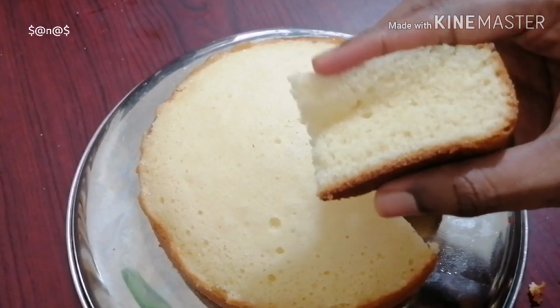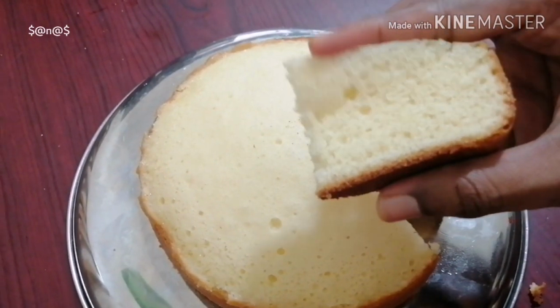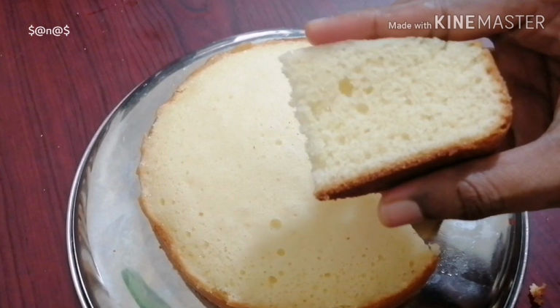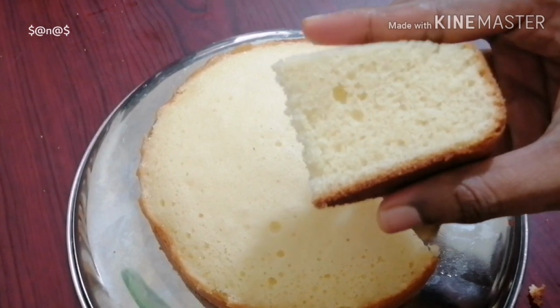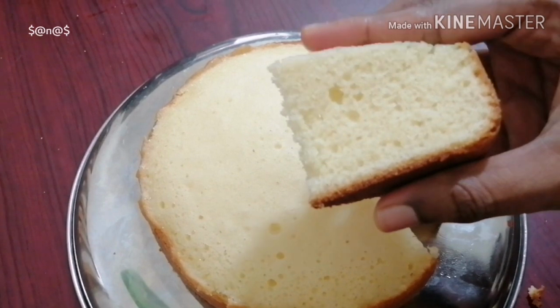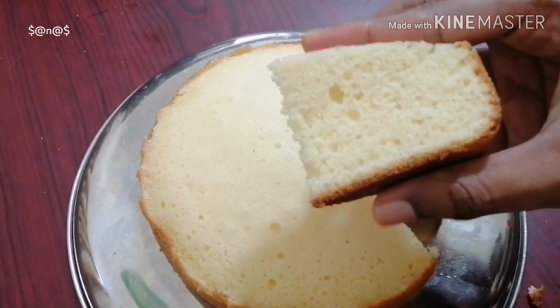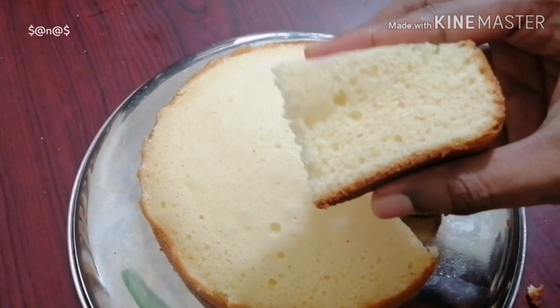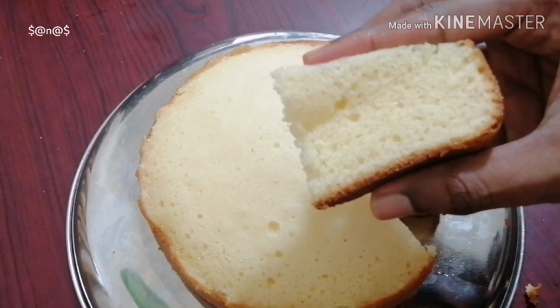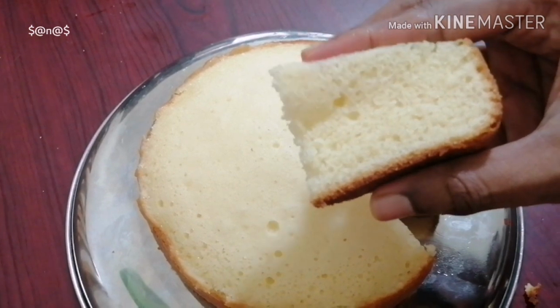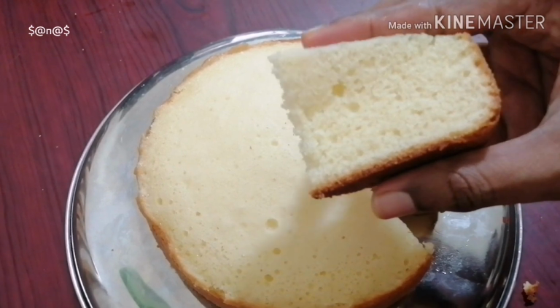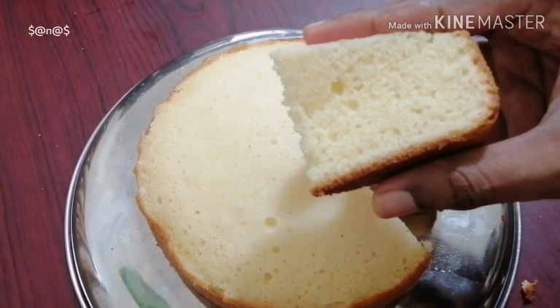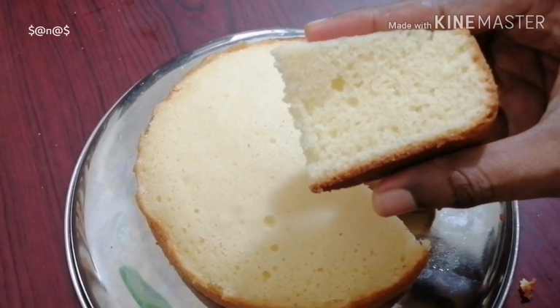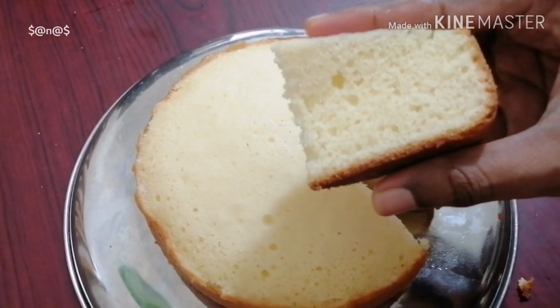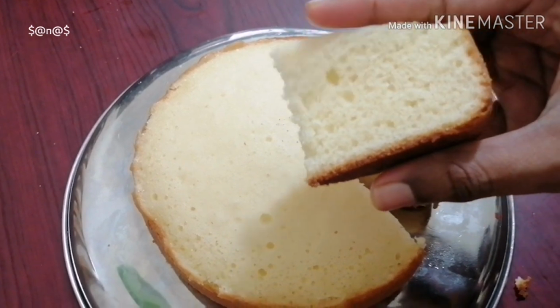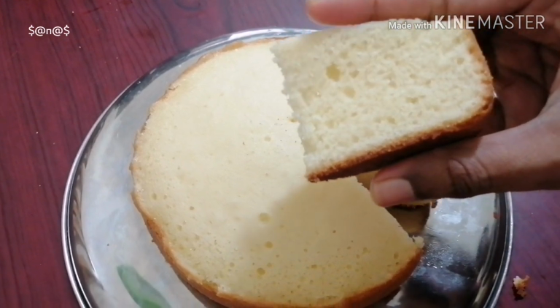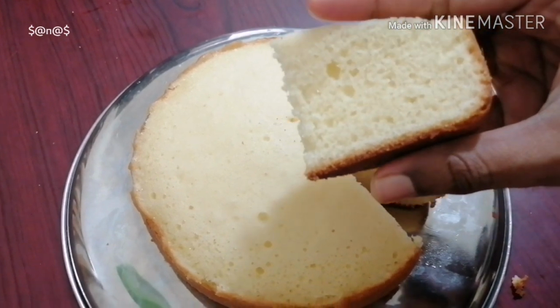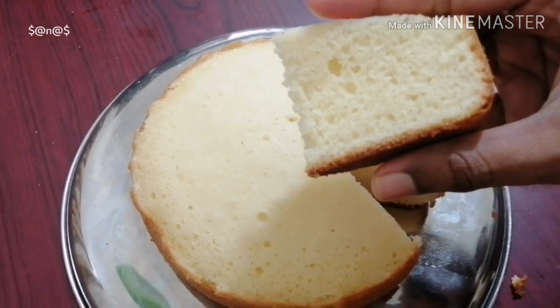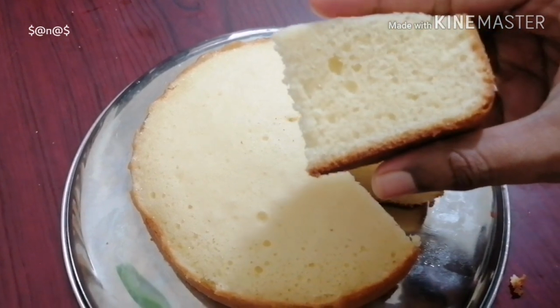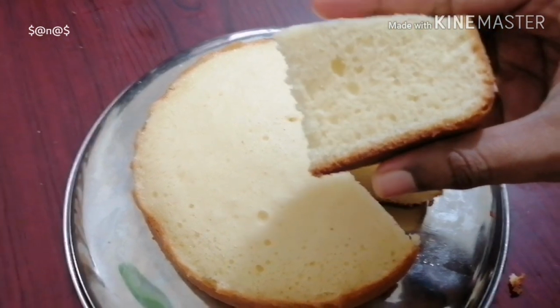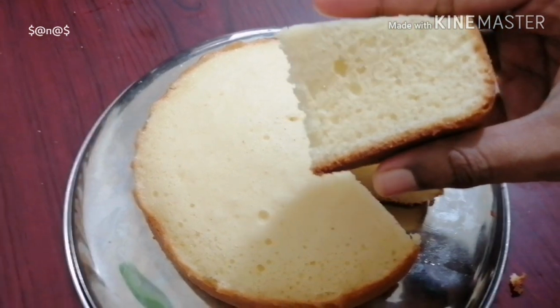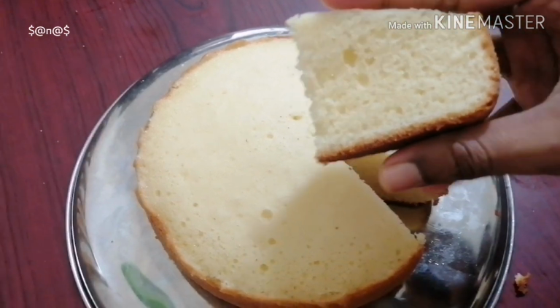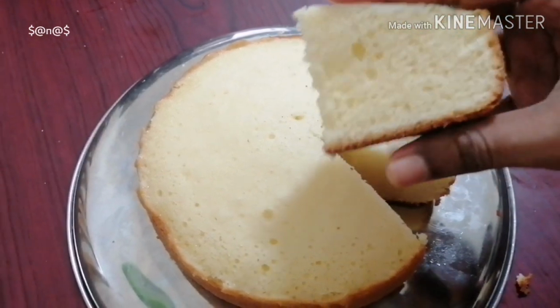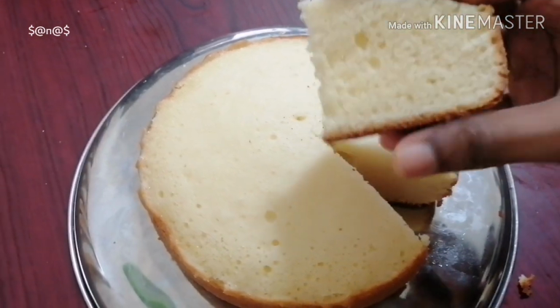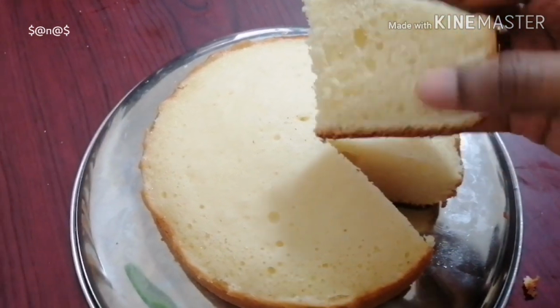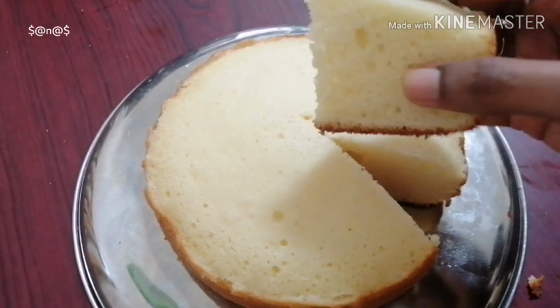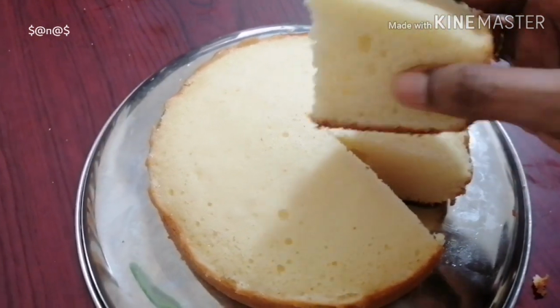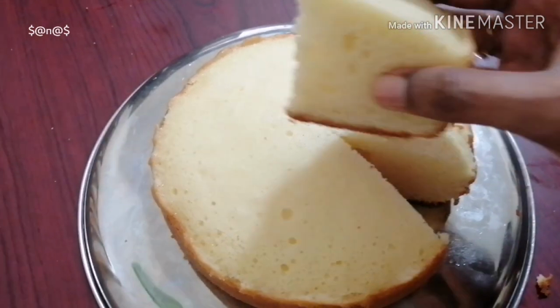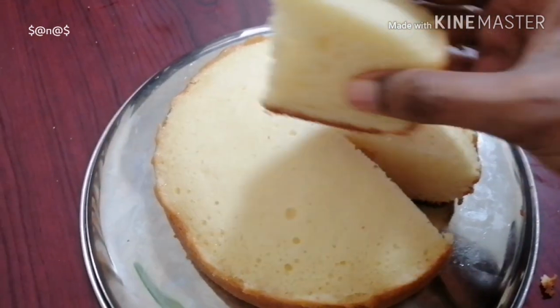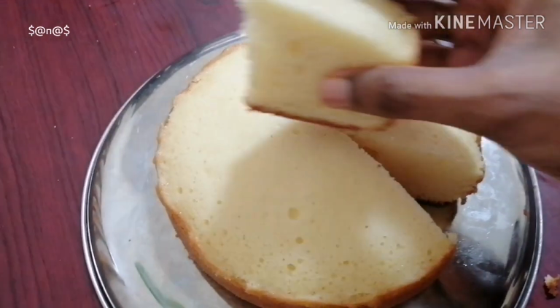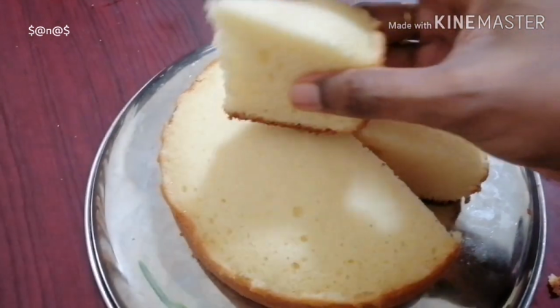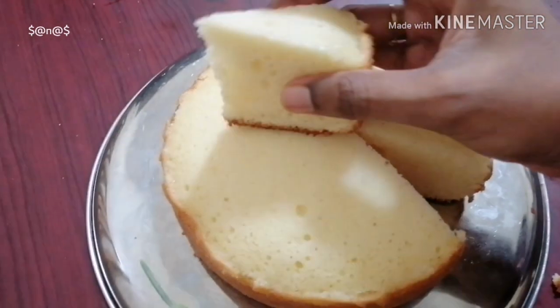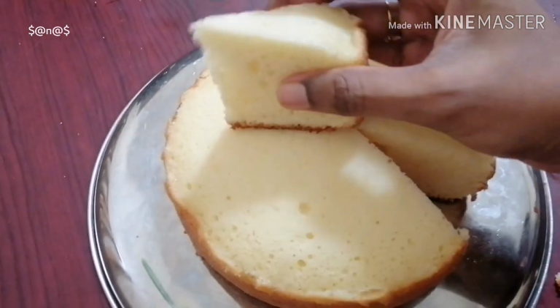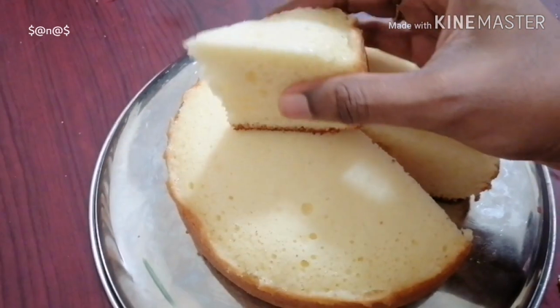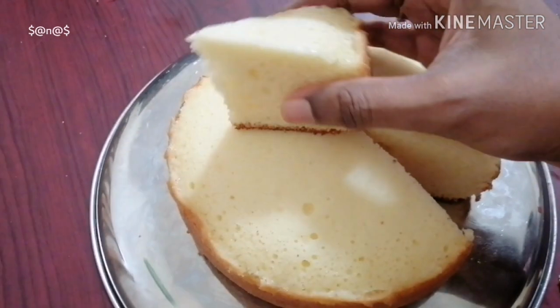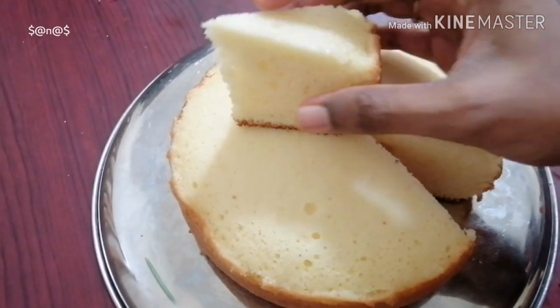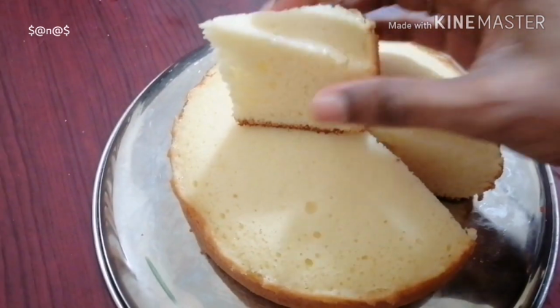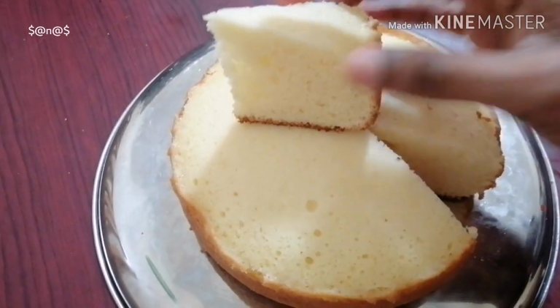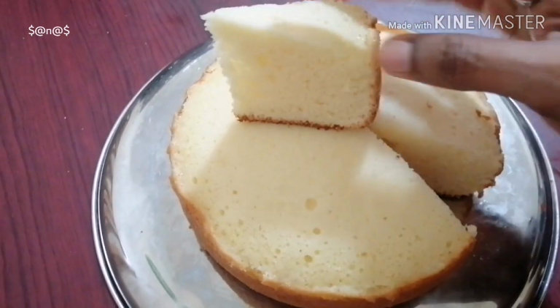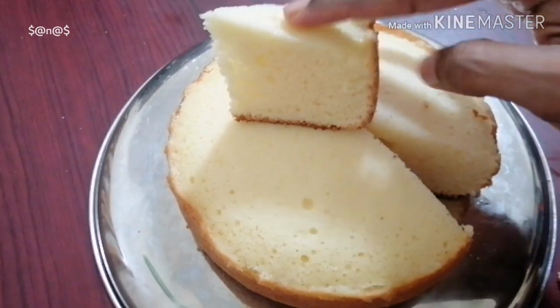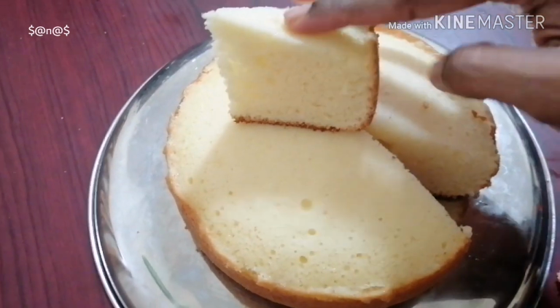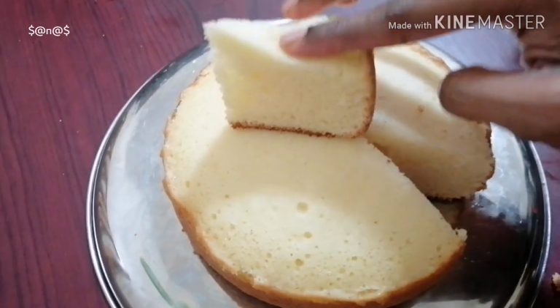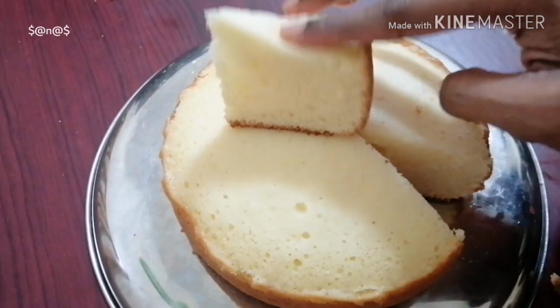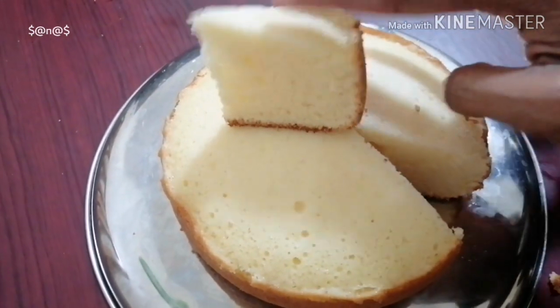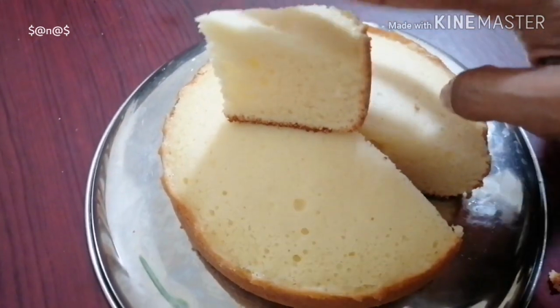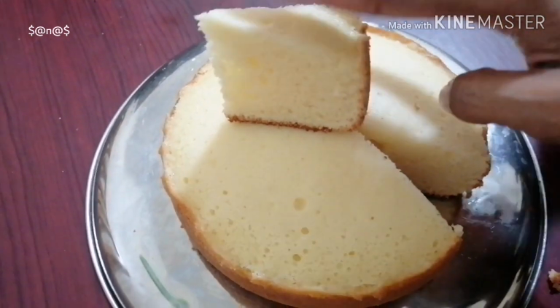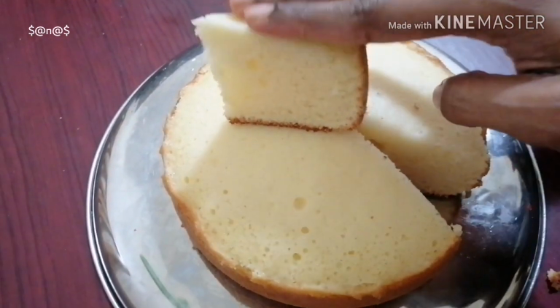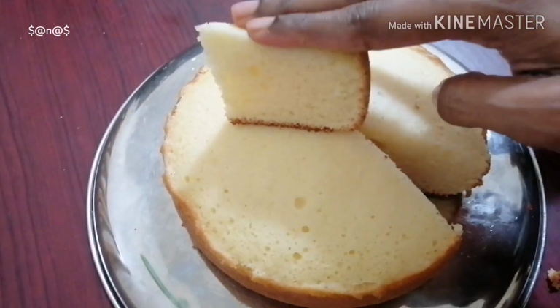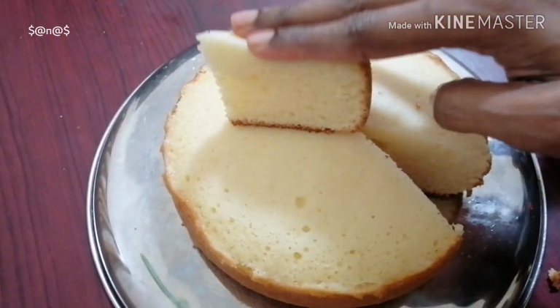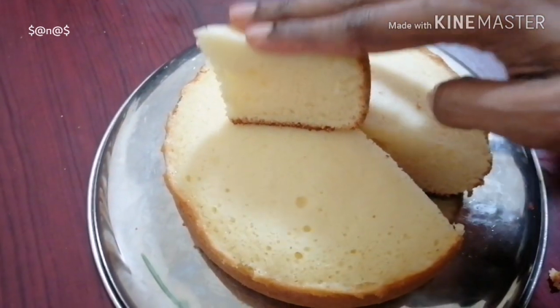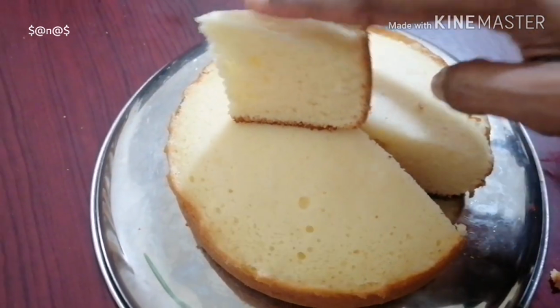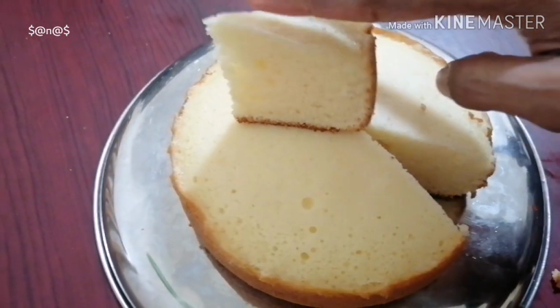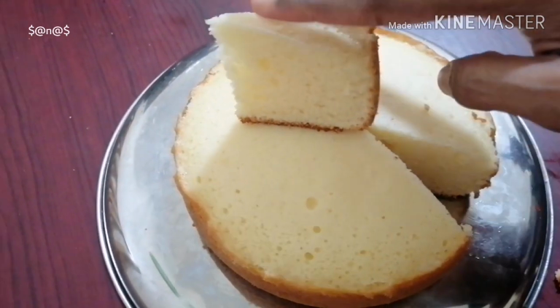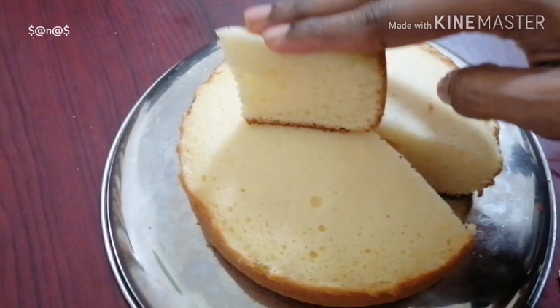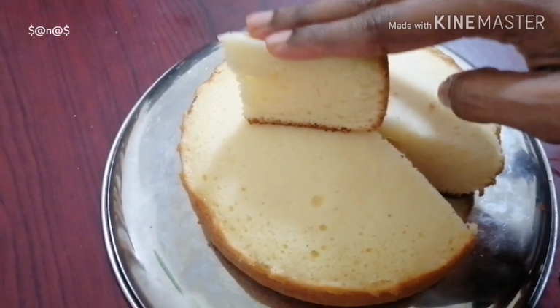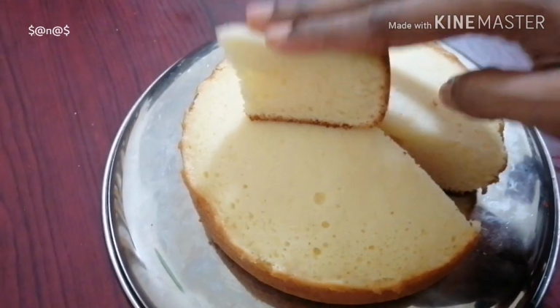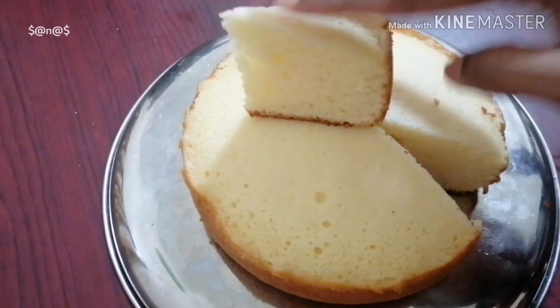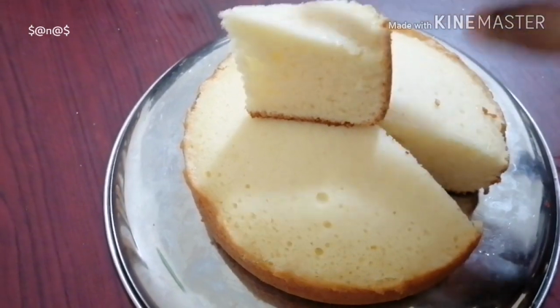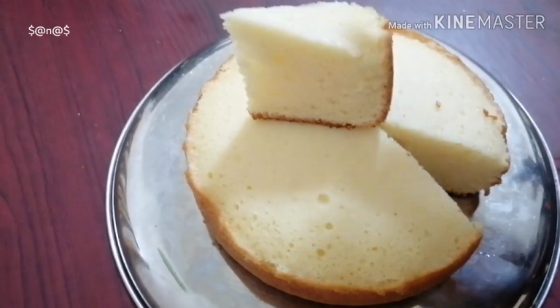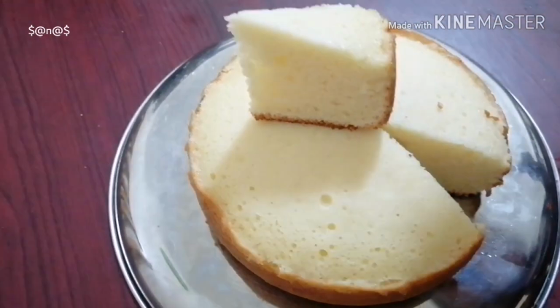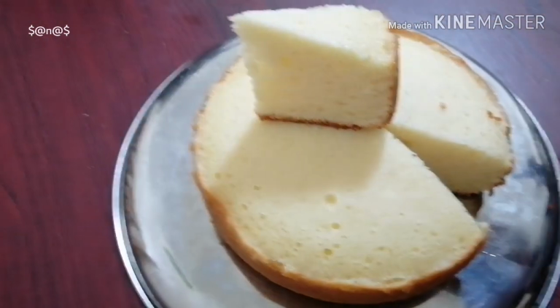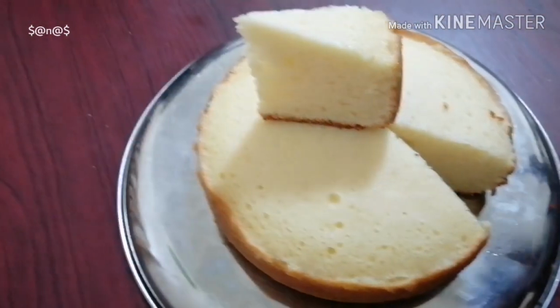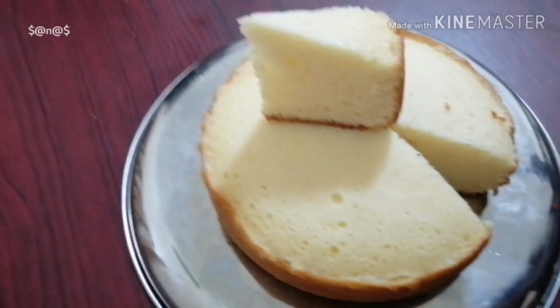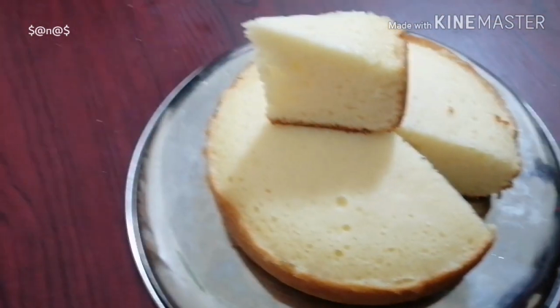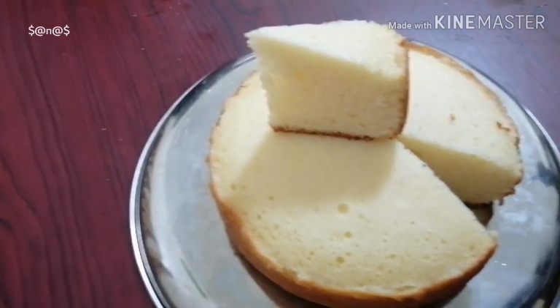I like to eat a super soft cake. It's very easy to eat.